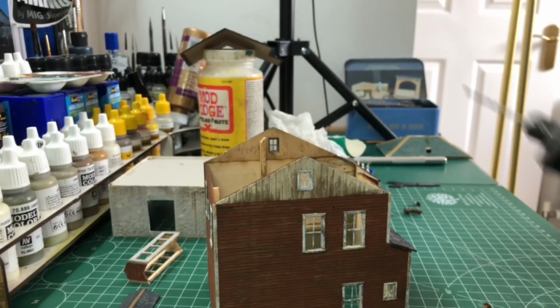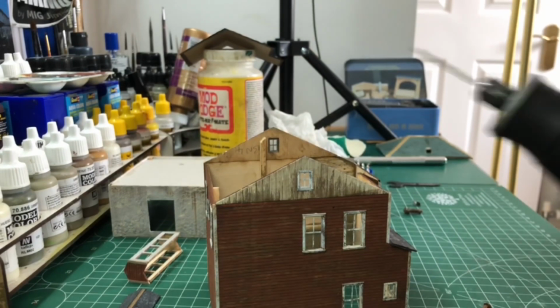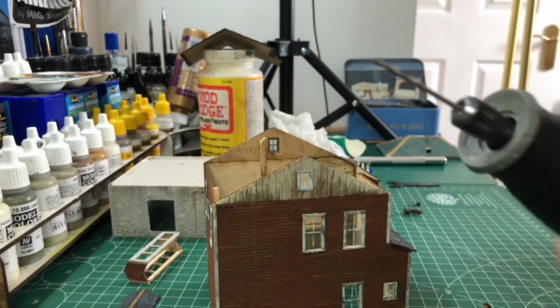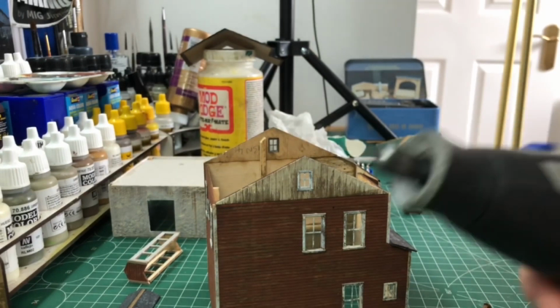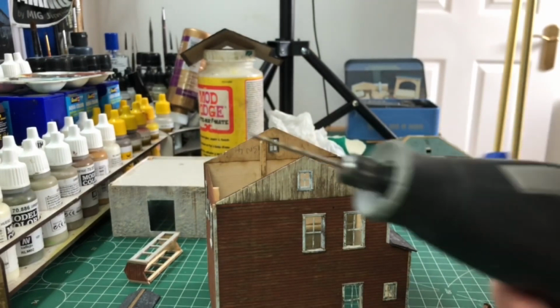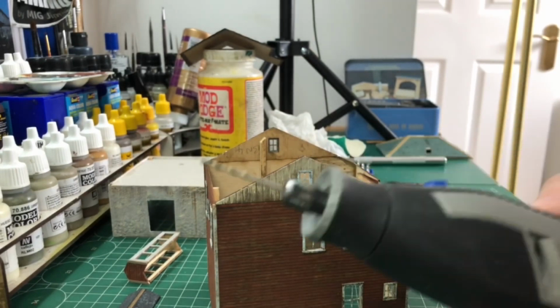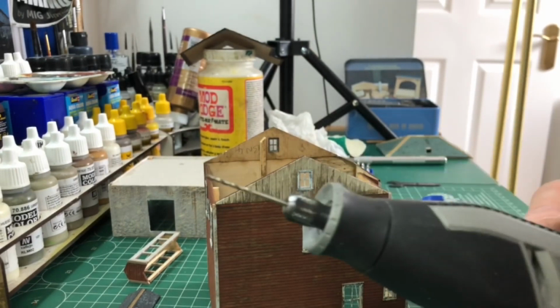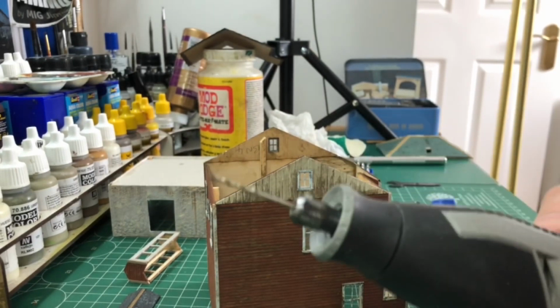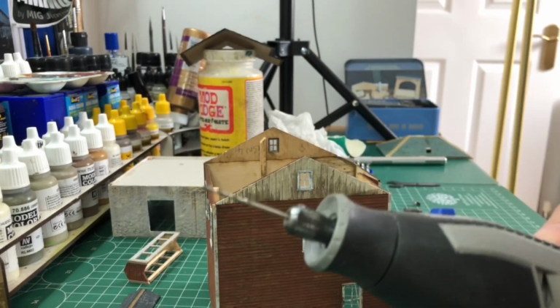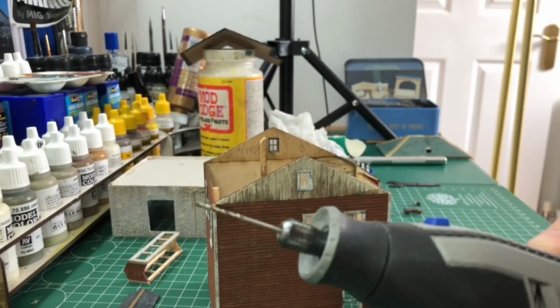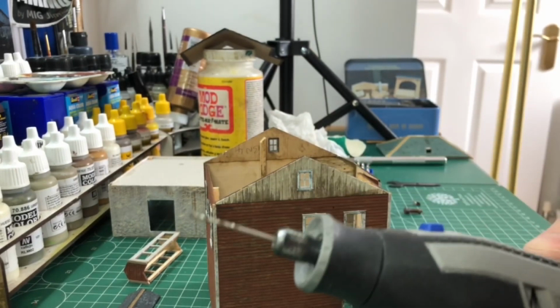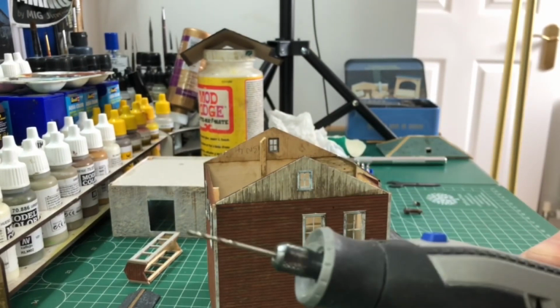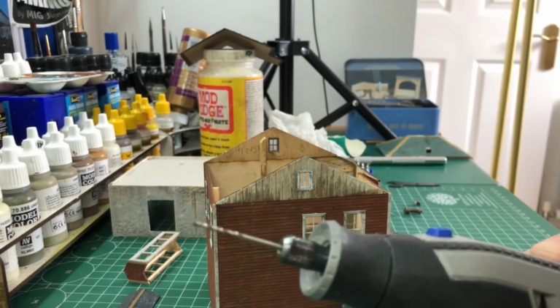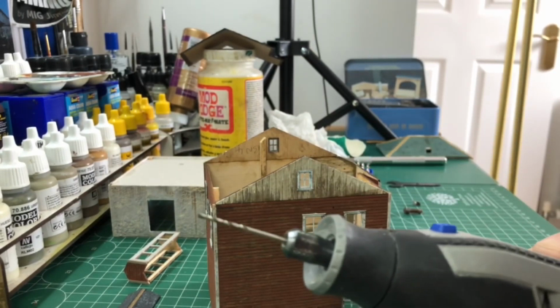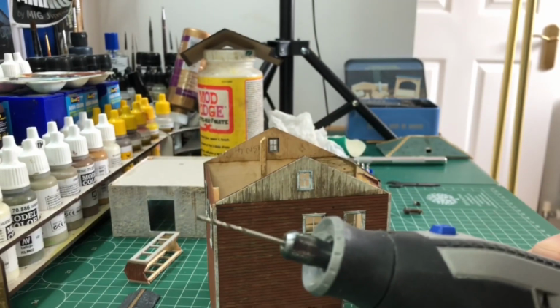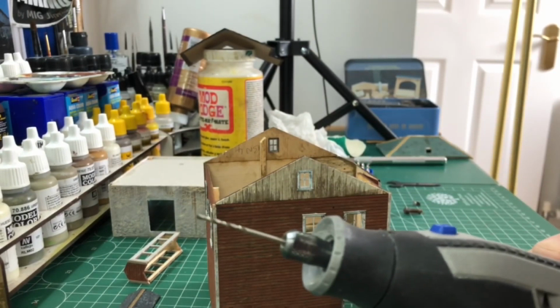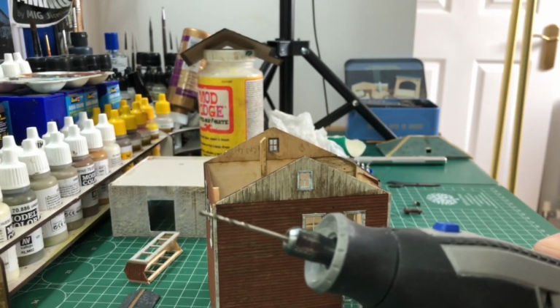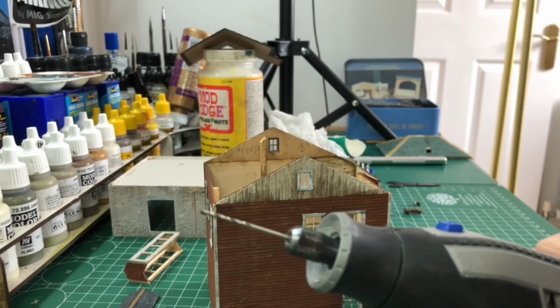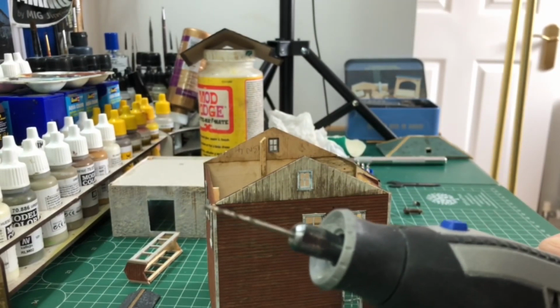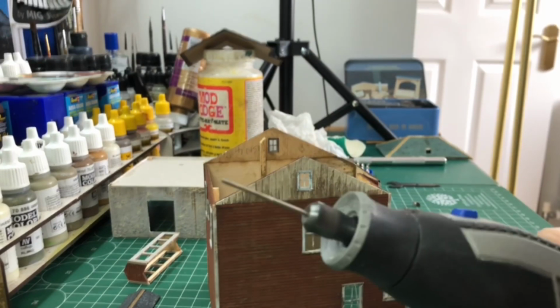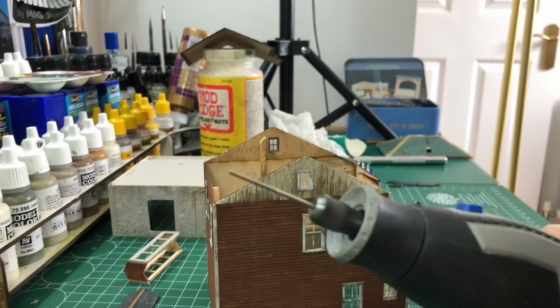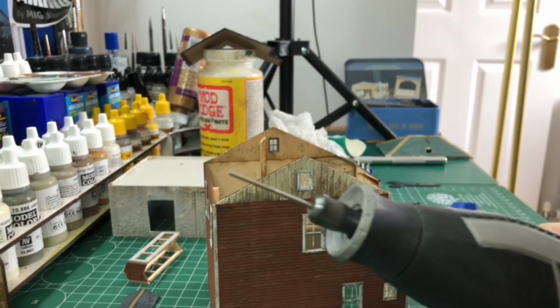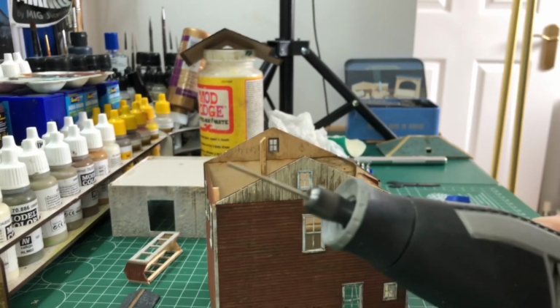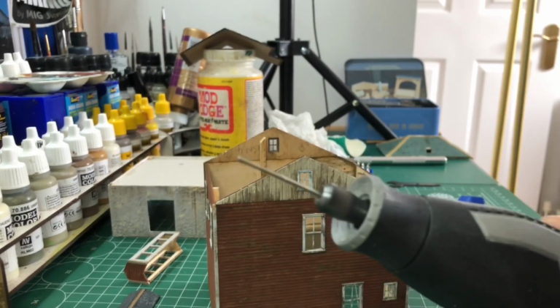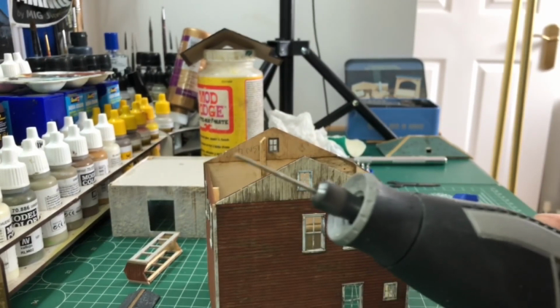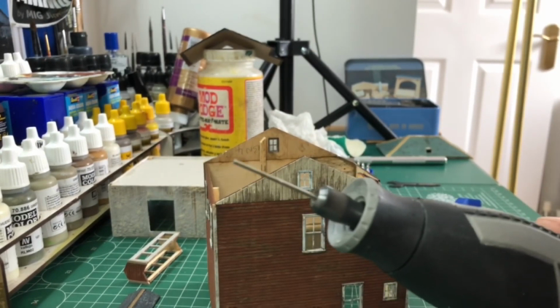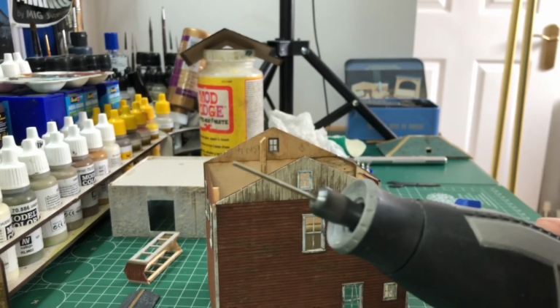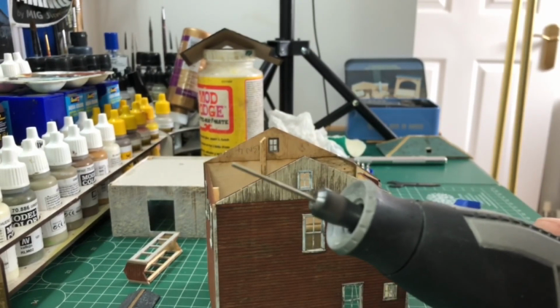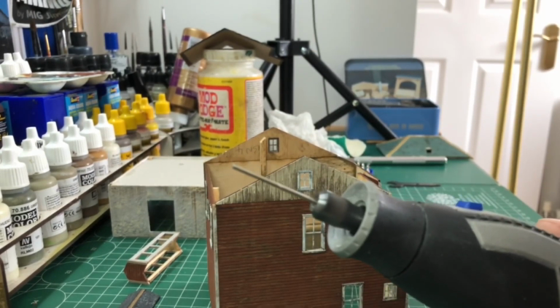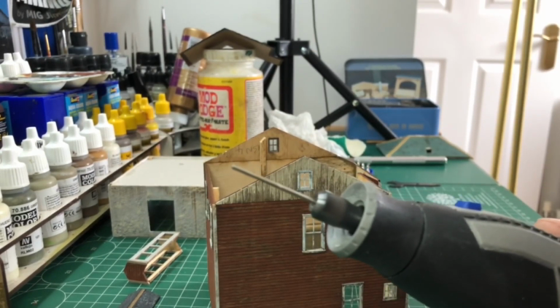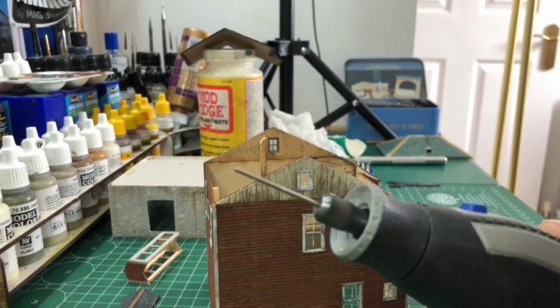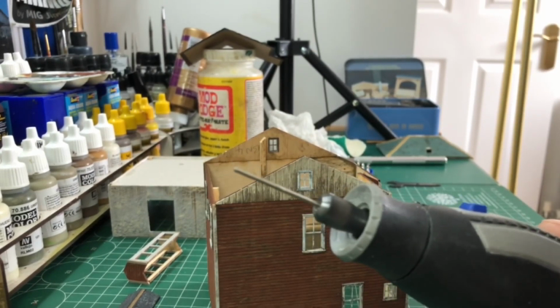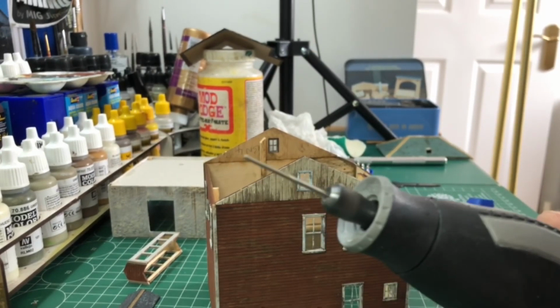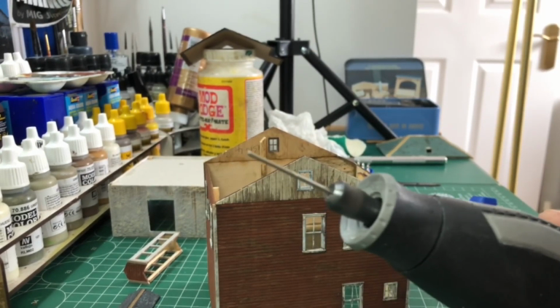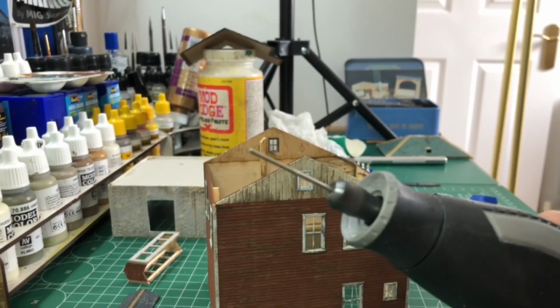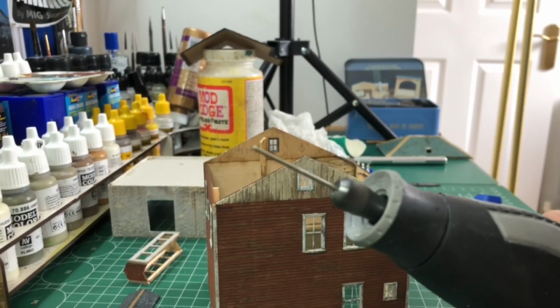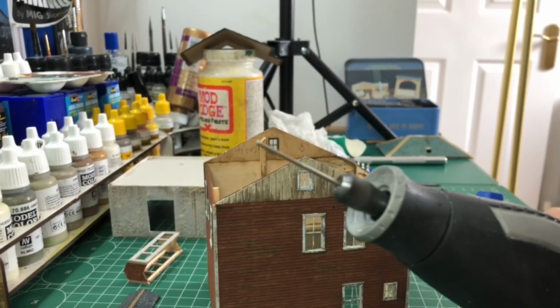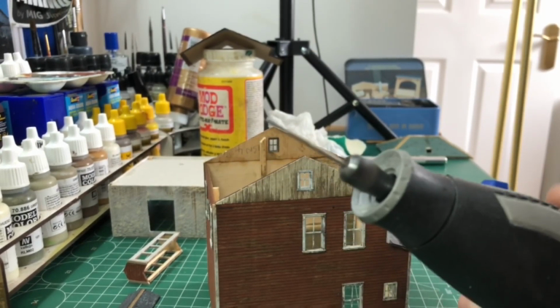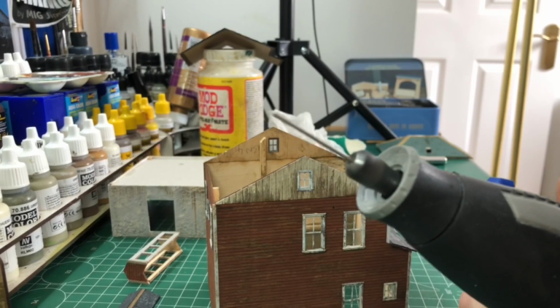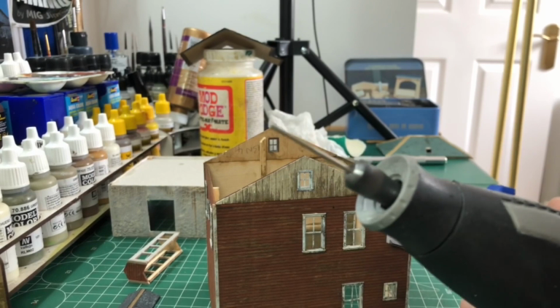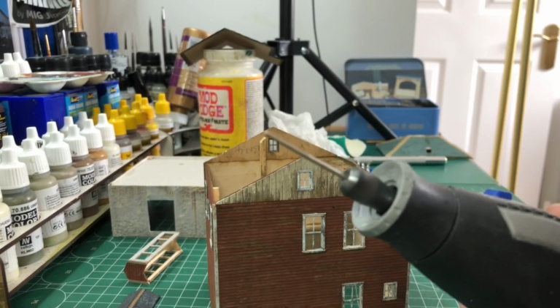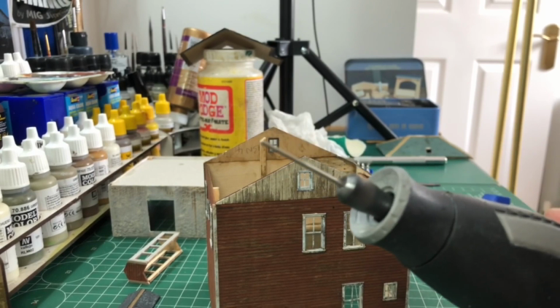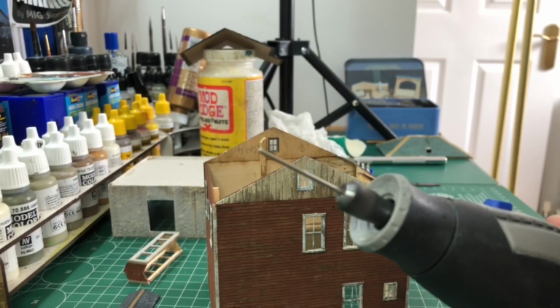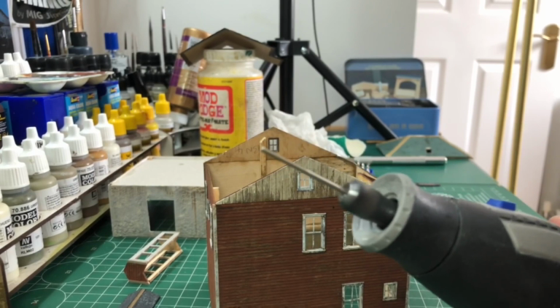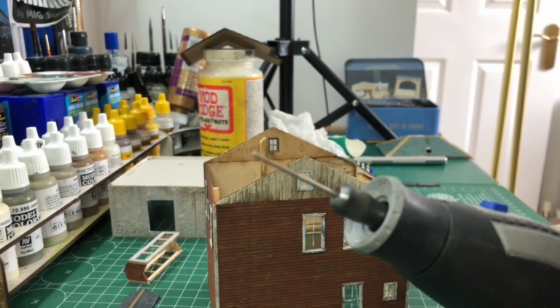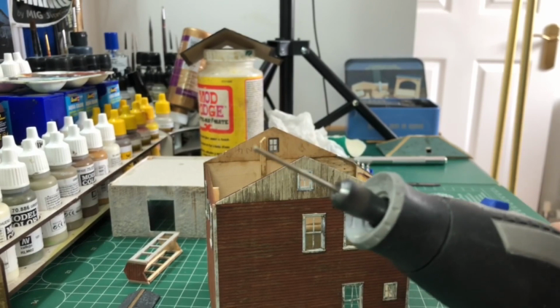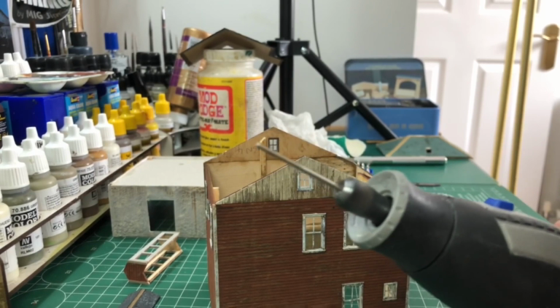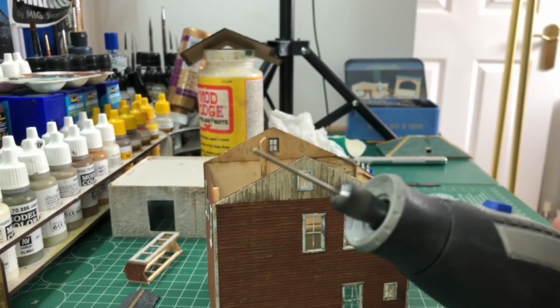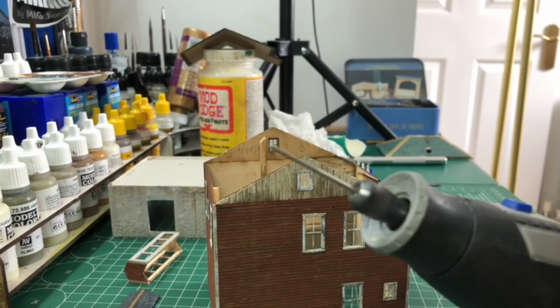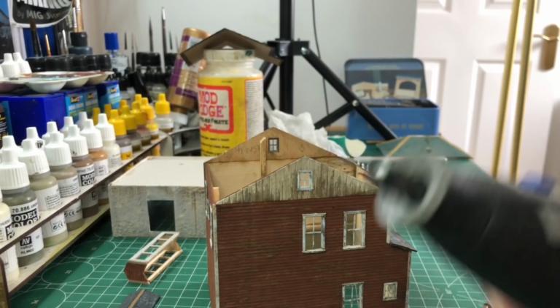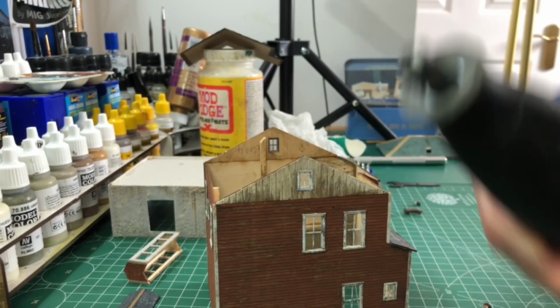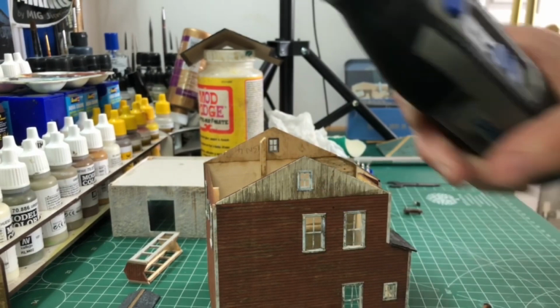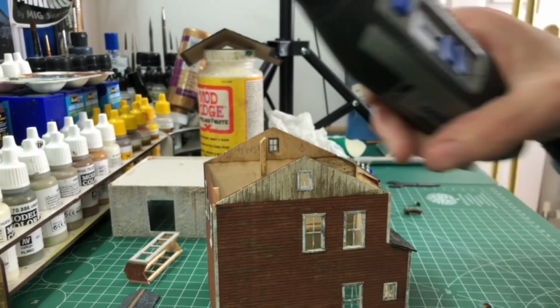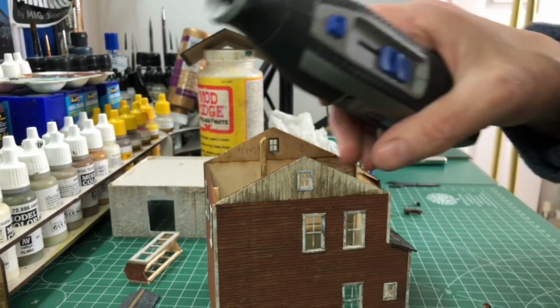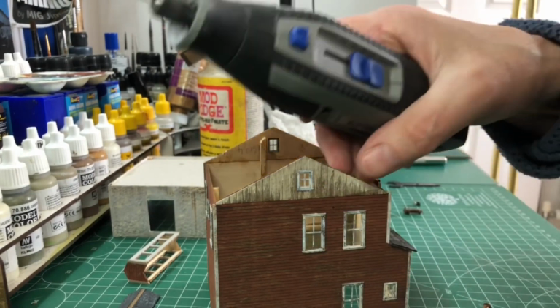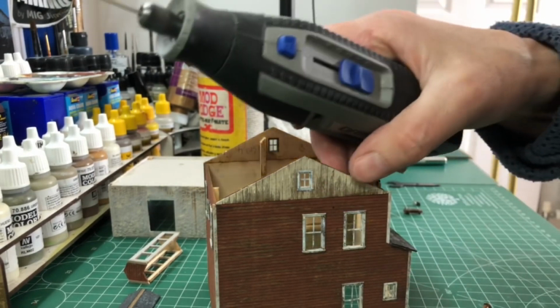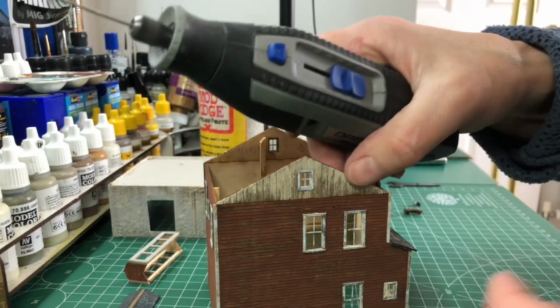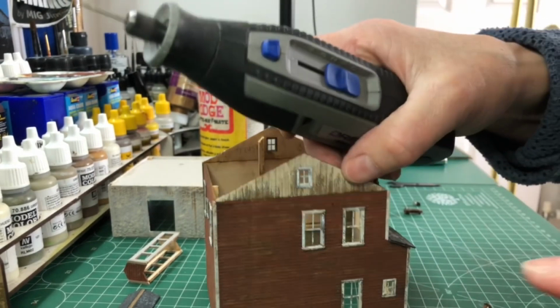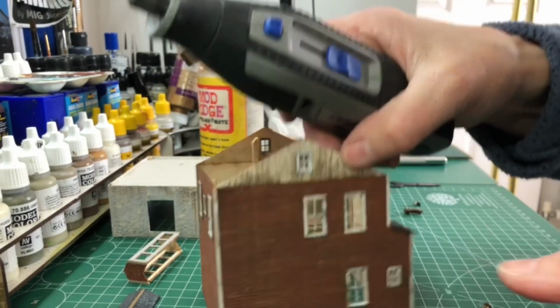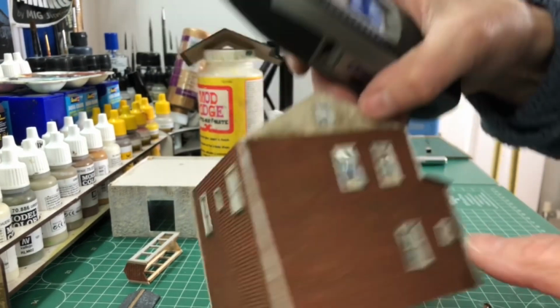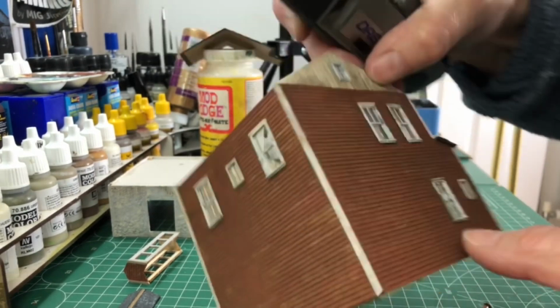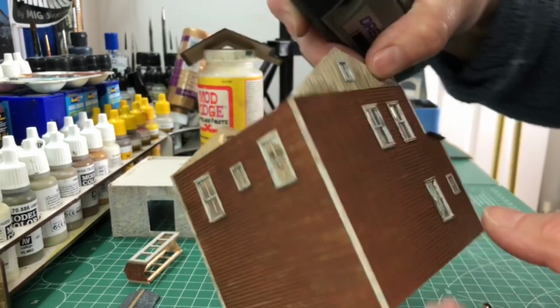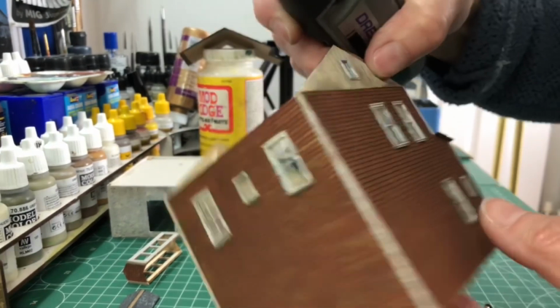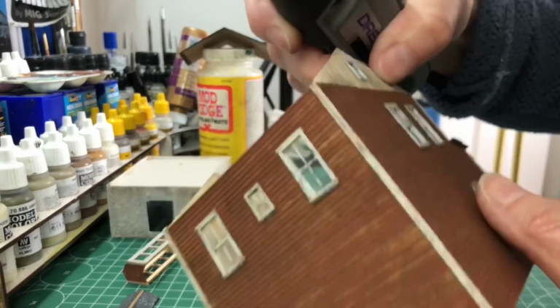Now using my trusty Dremel, I just make some small pilot holes for the various chimneys and flues that are attached.